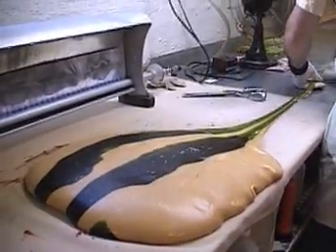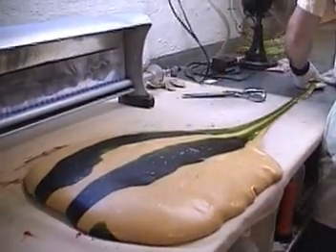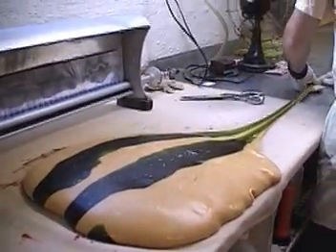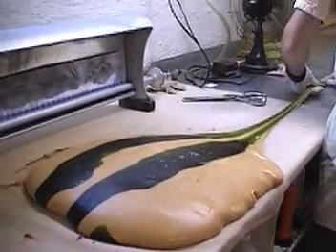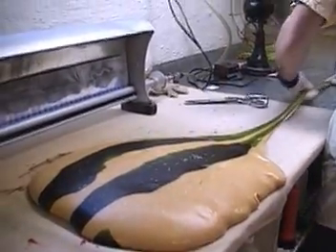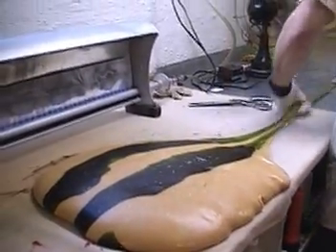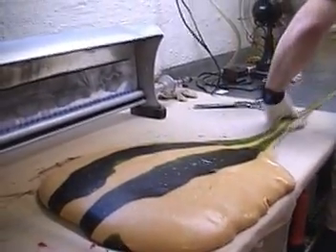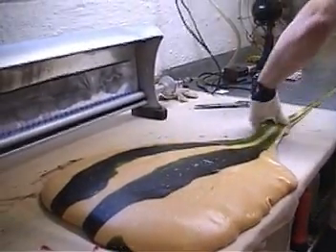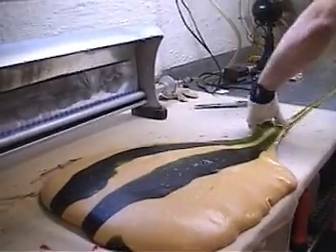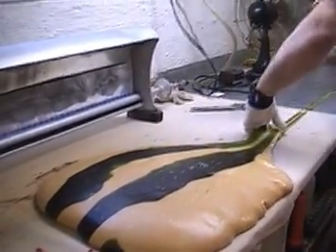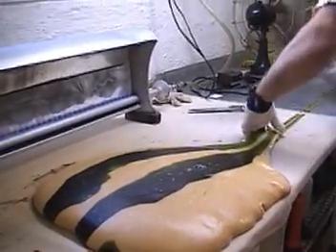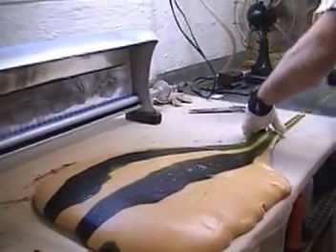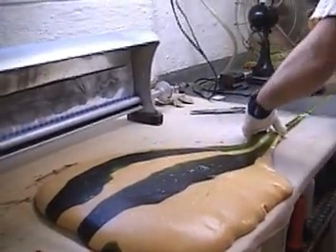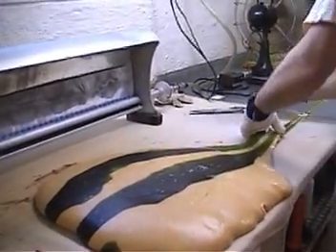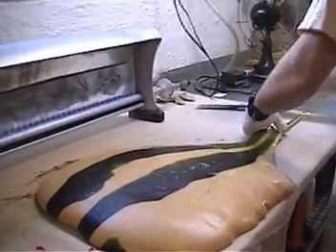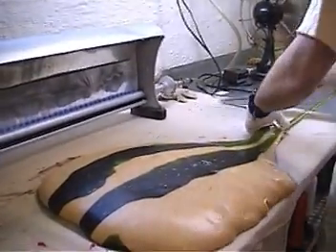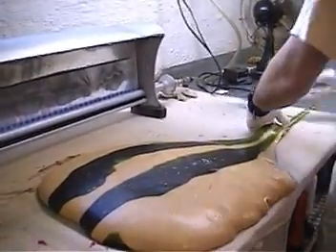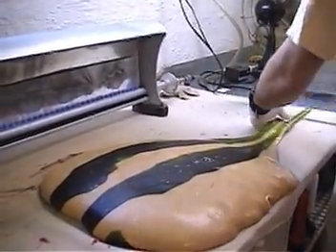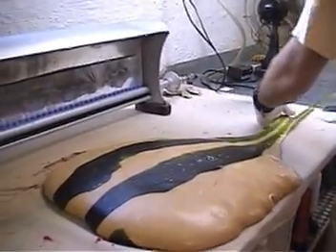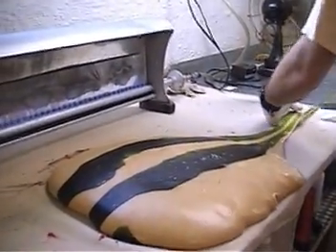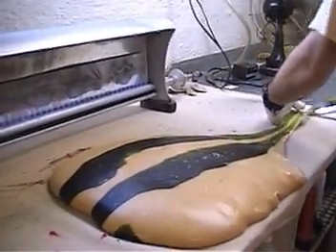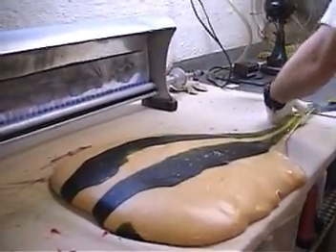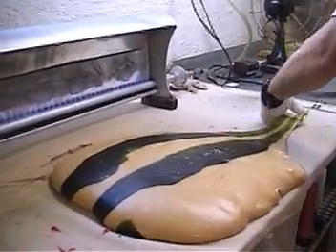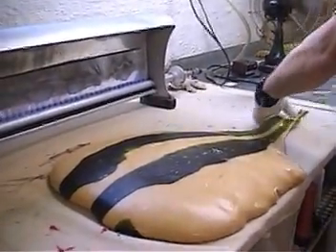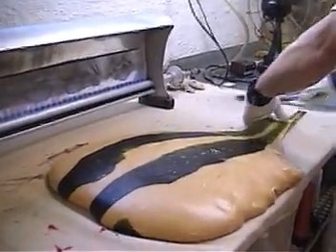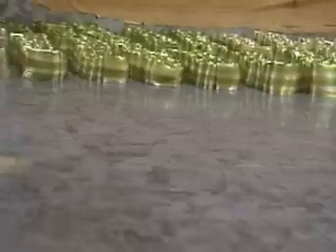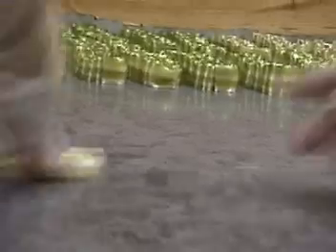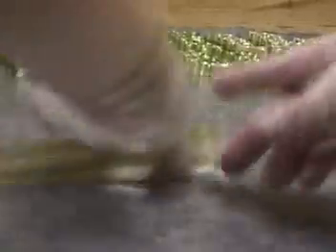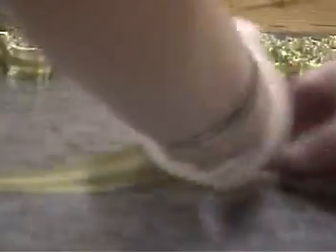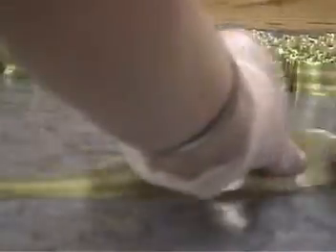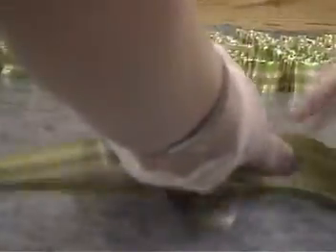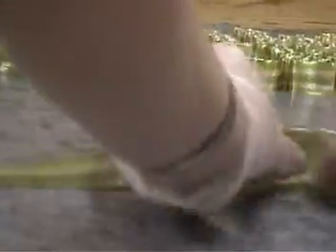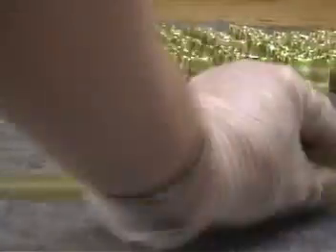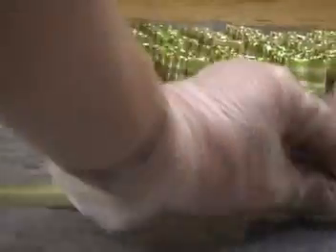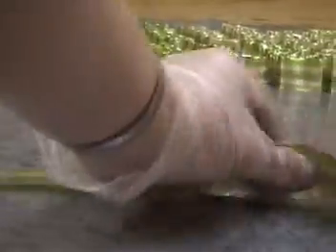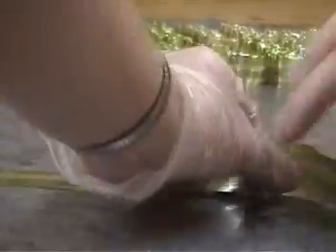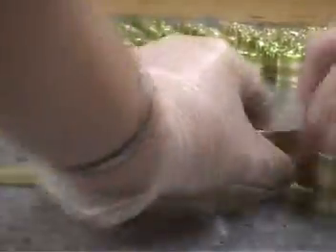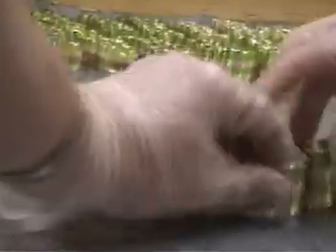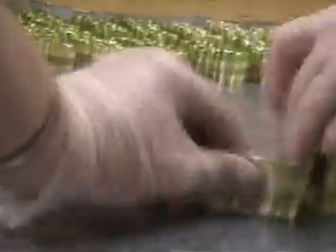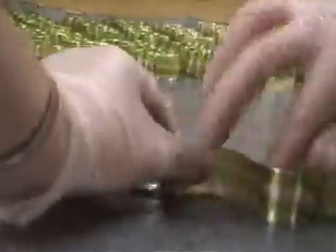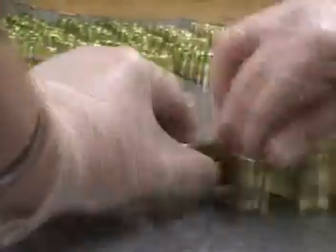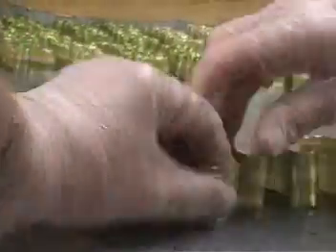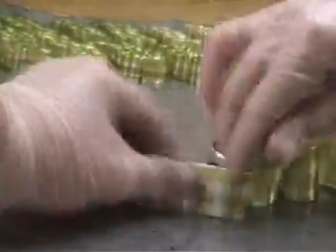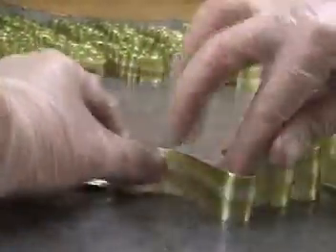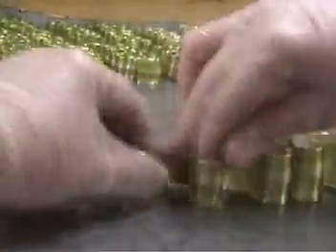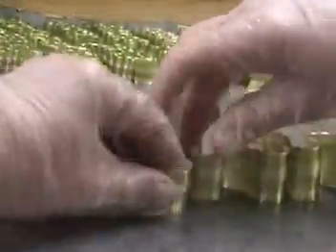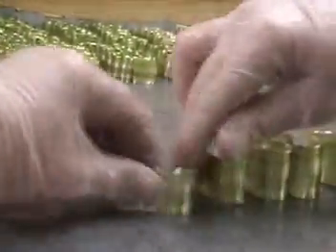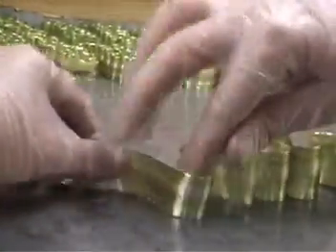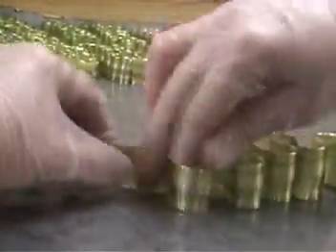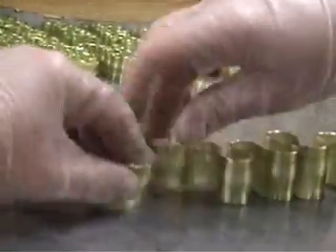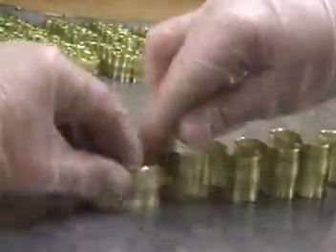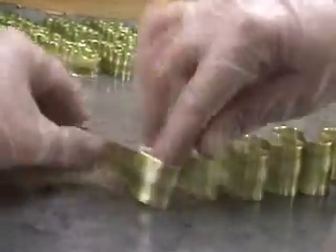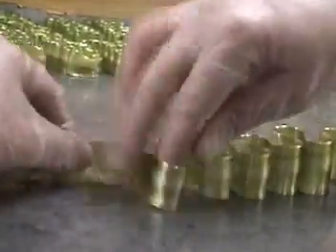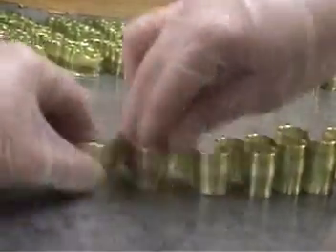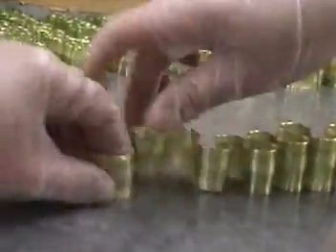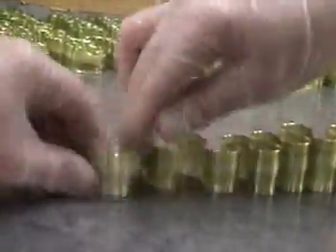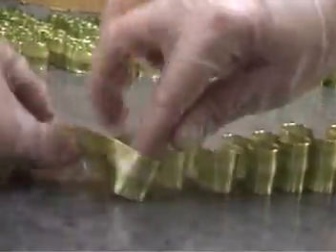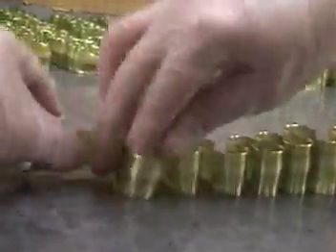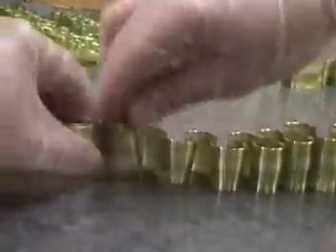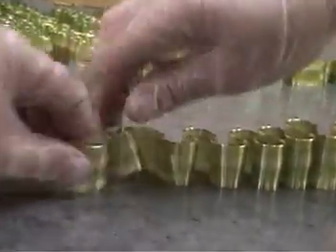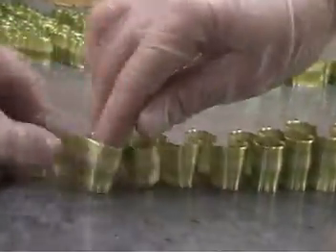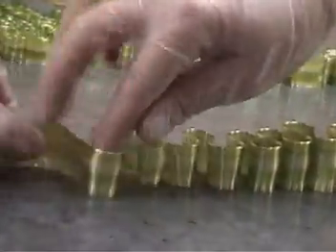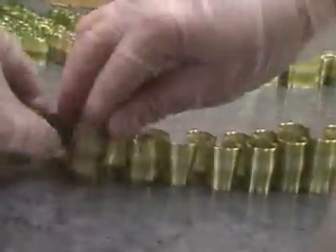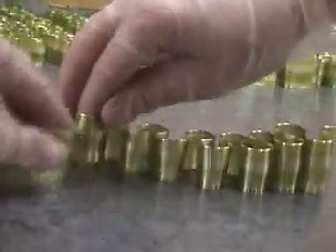We will make seven flavors in one day. After all the flavors are made, we package the ribbon candy immediately so that it doesn't get sticky.